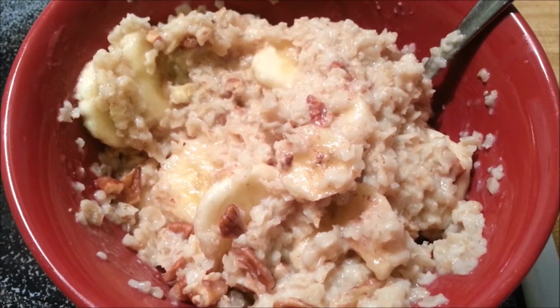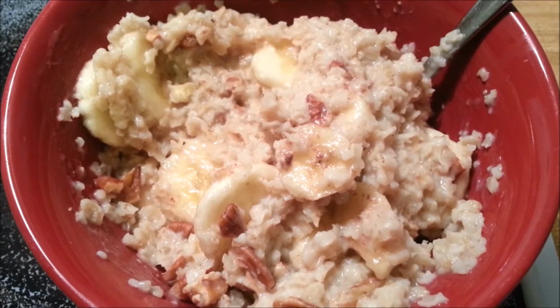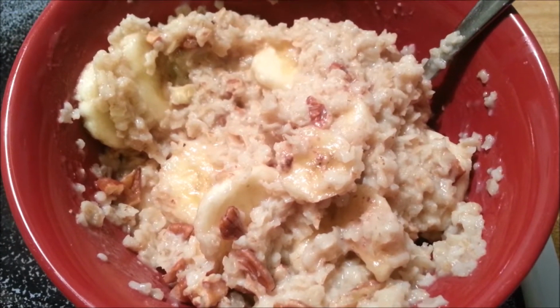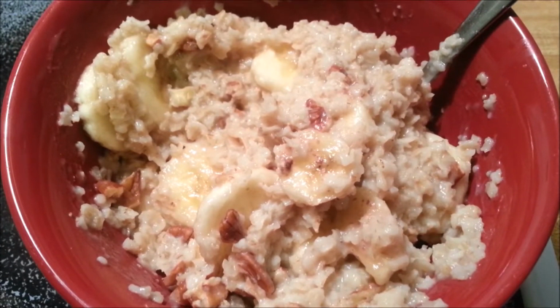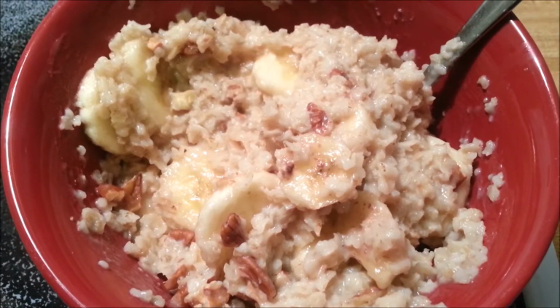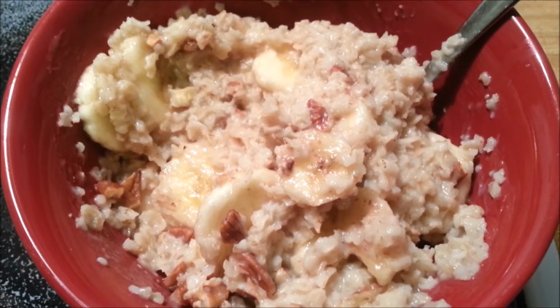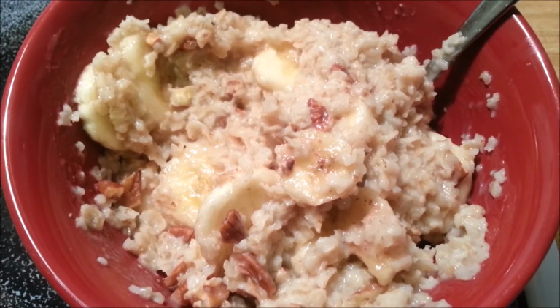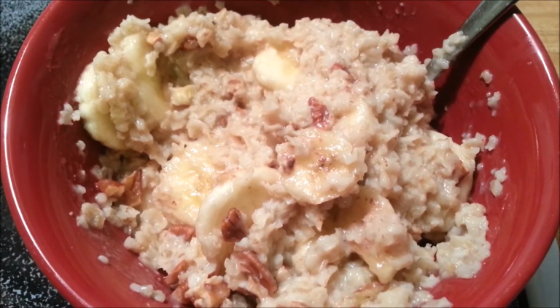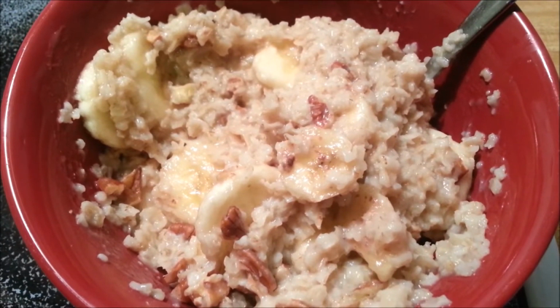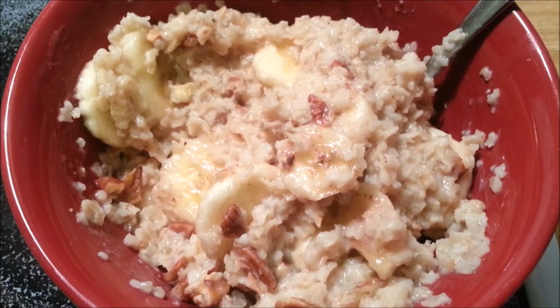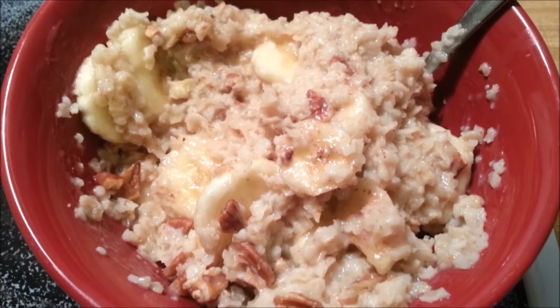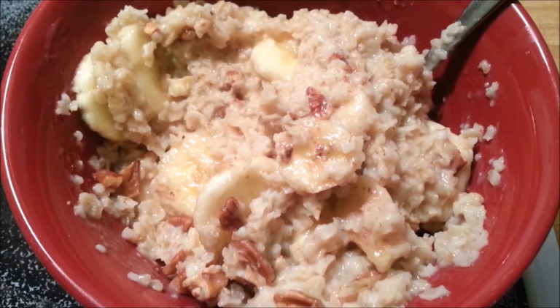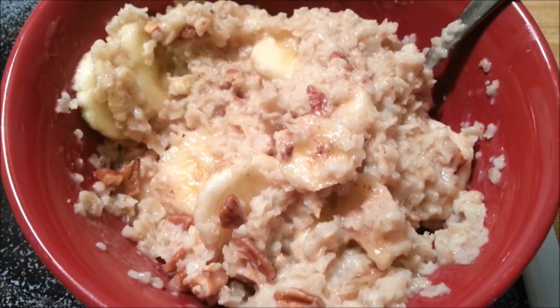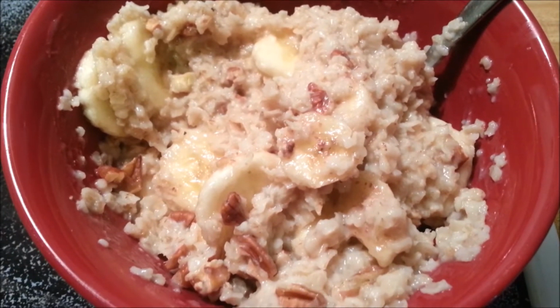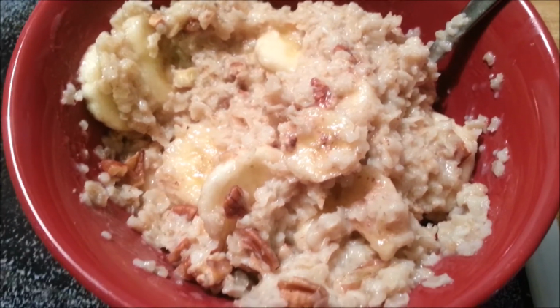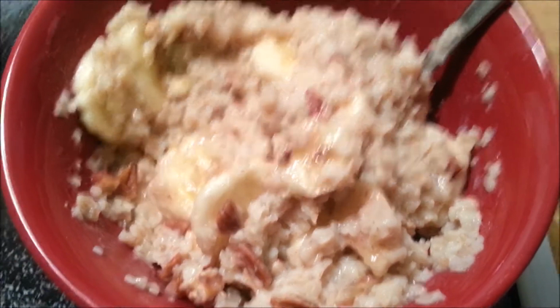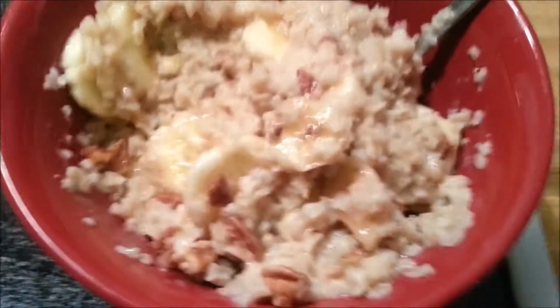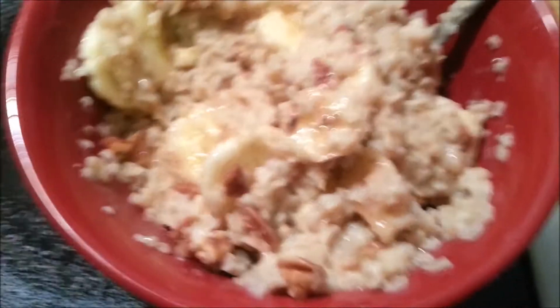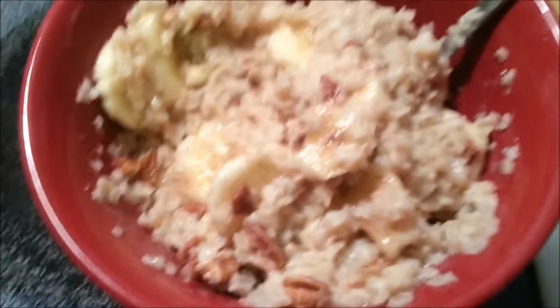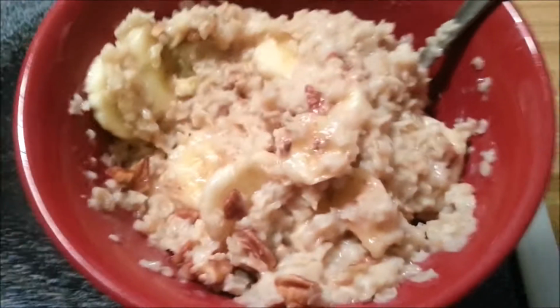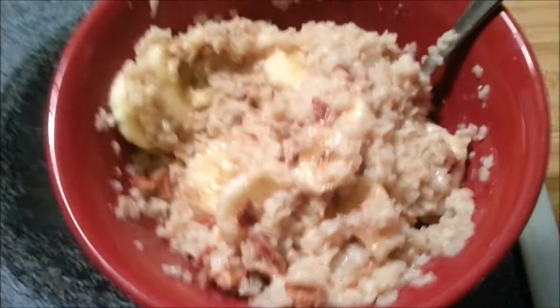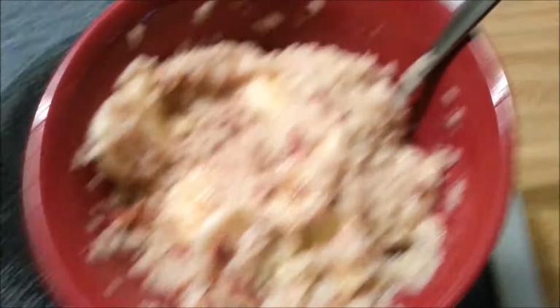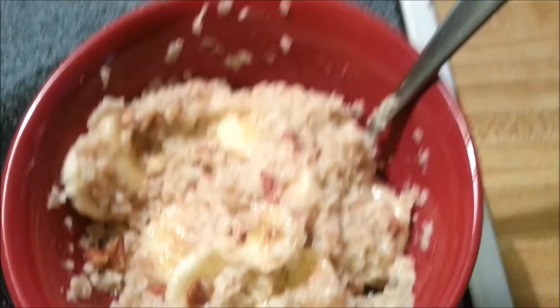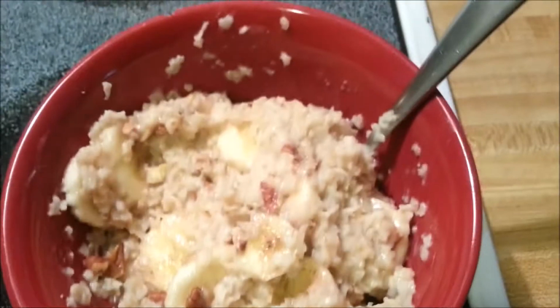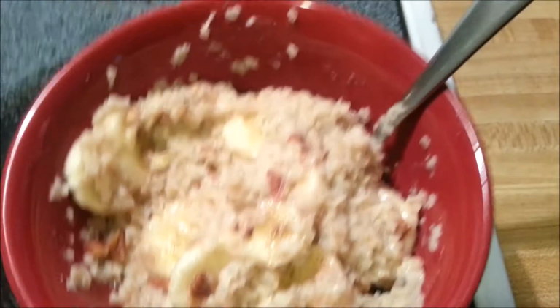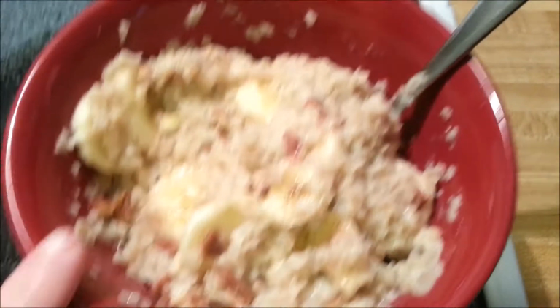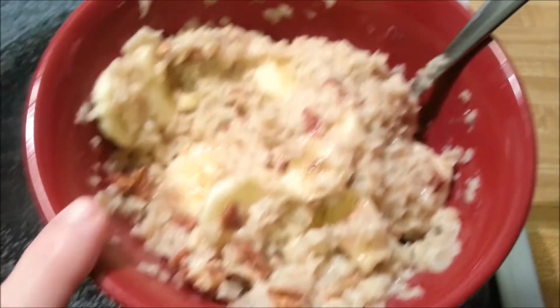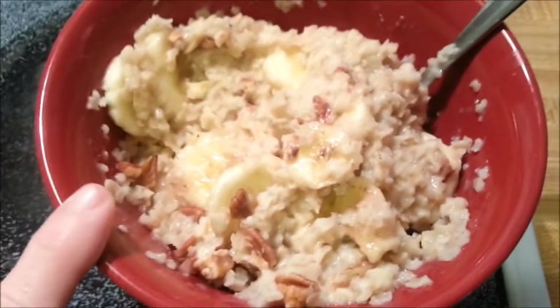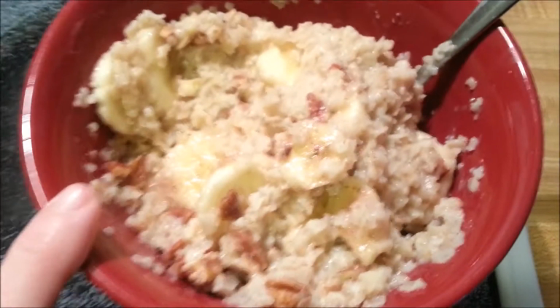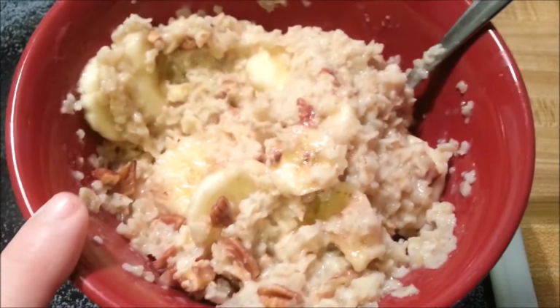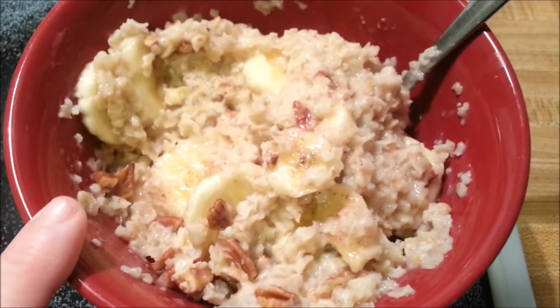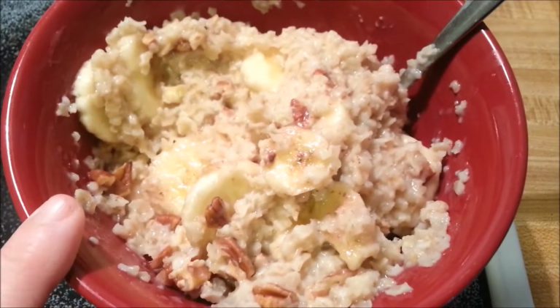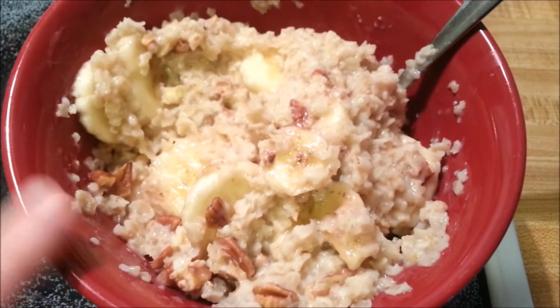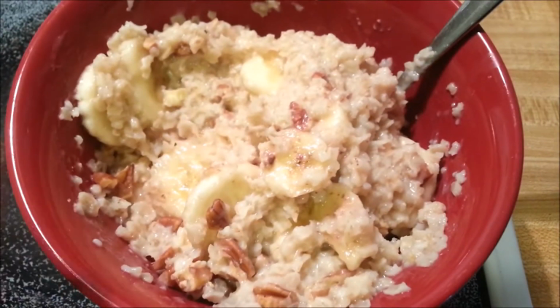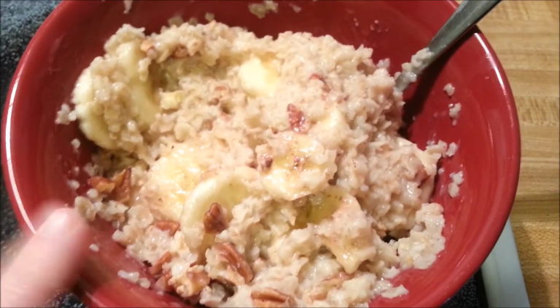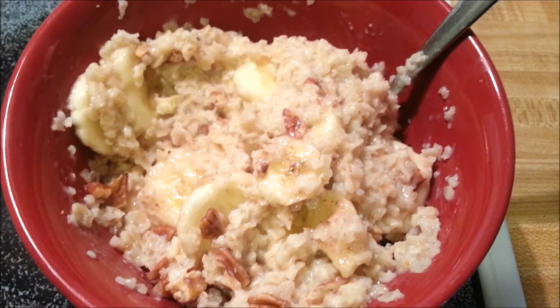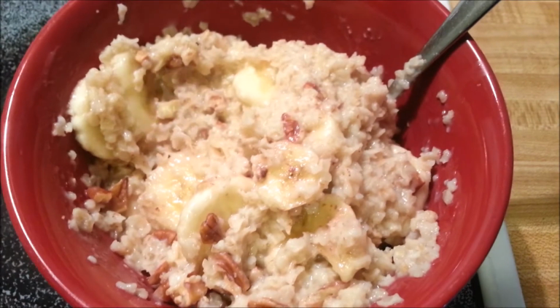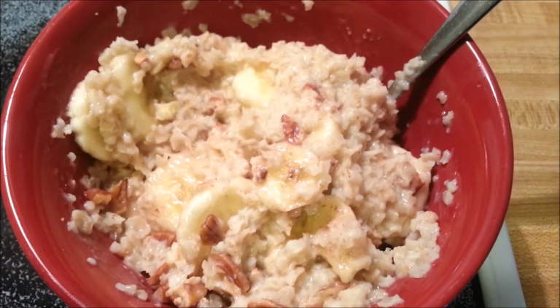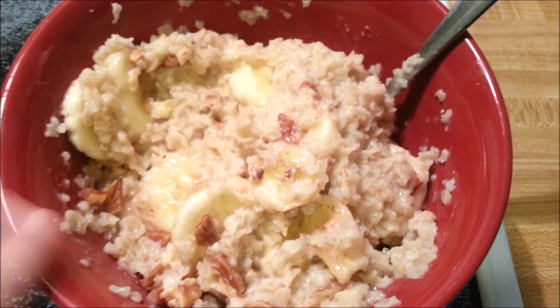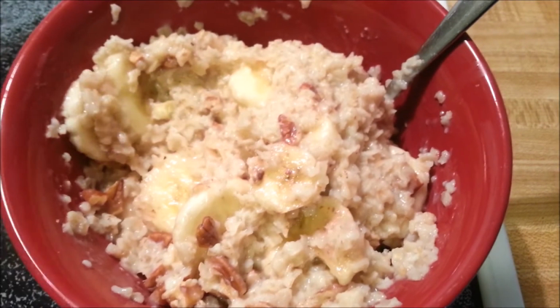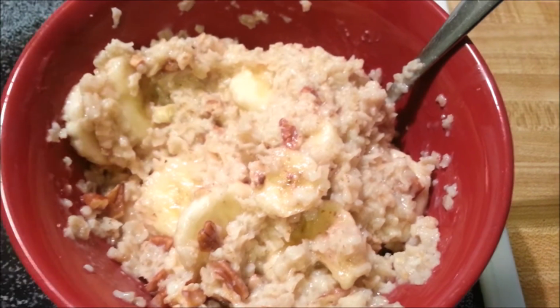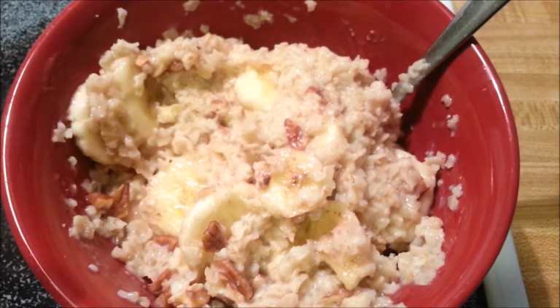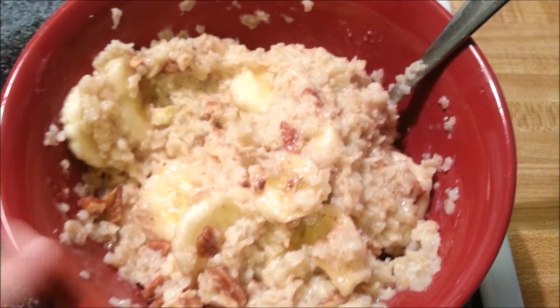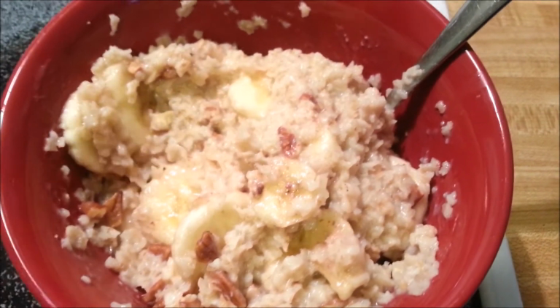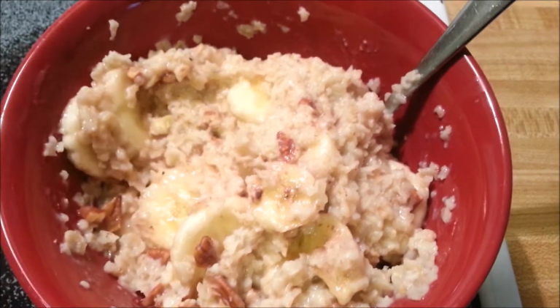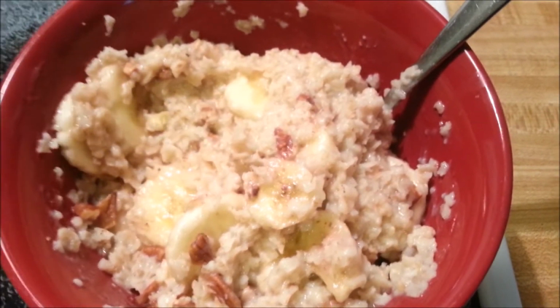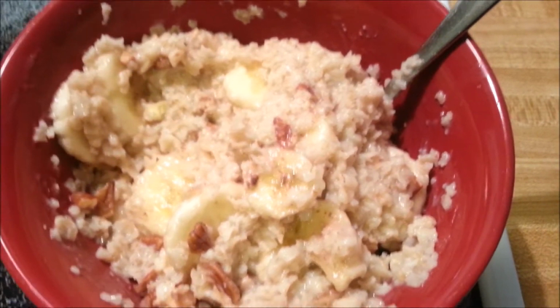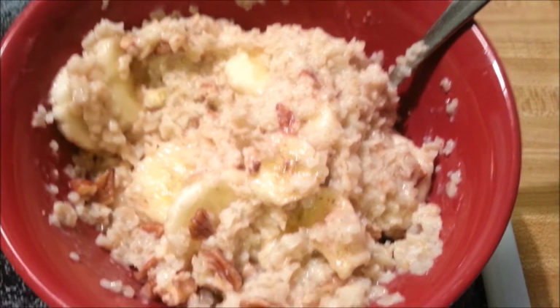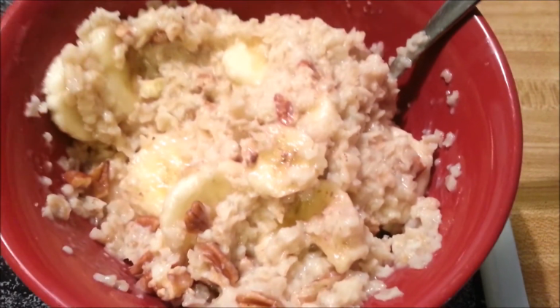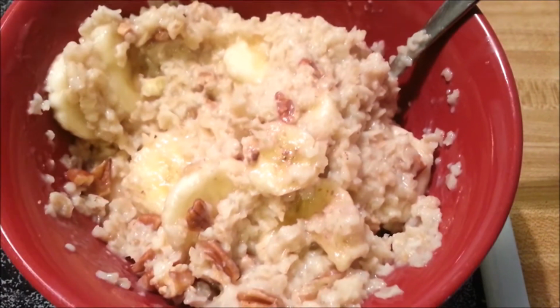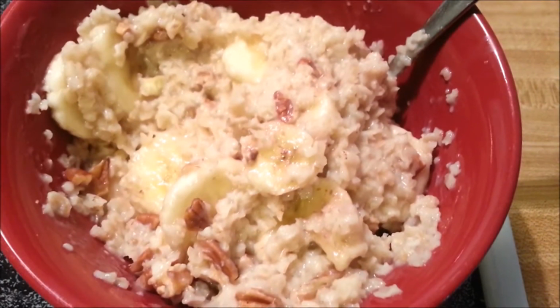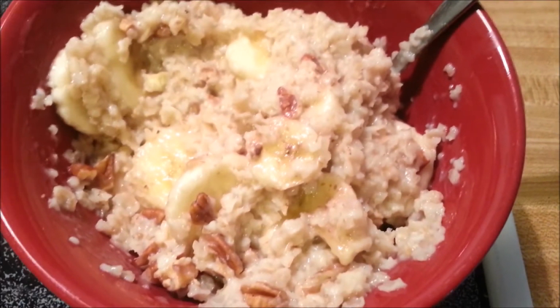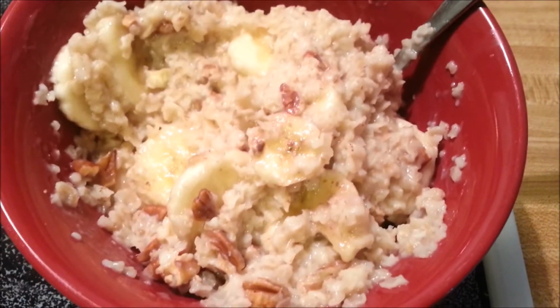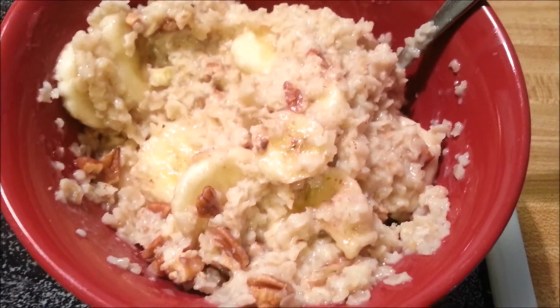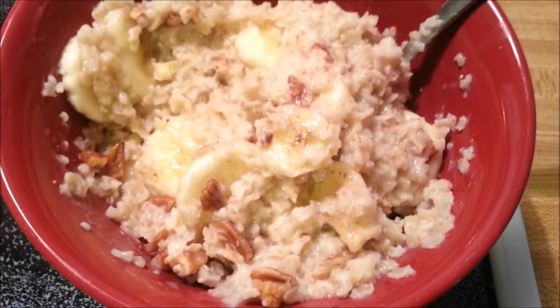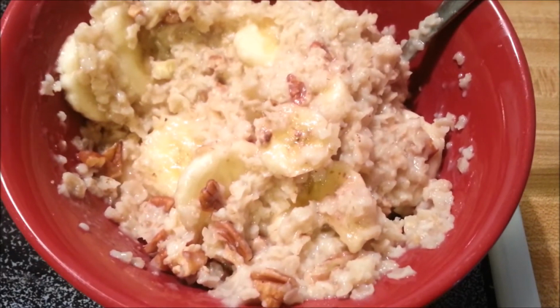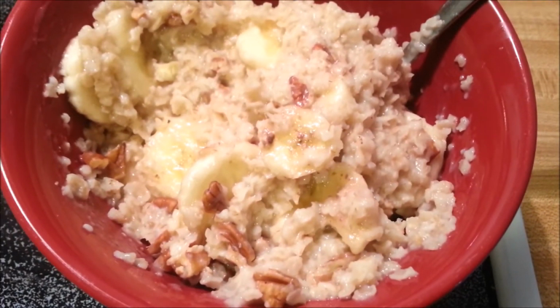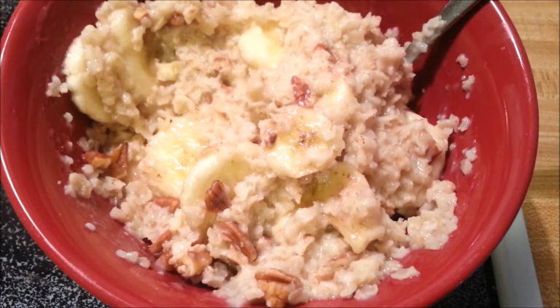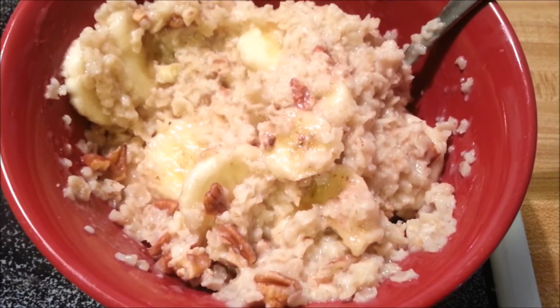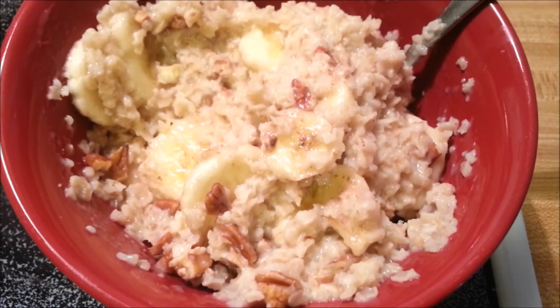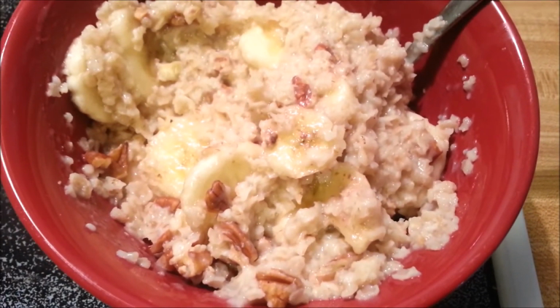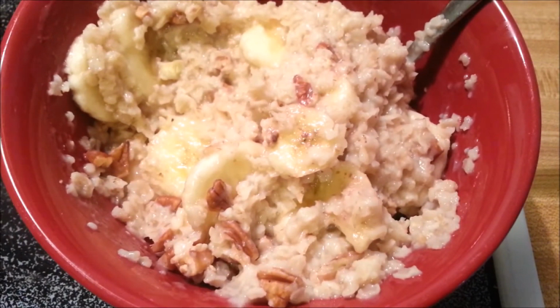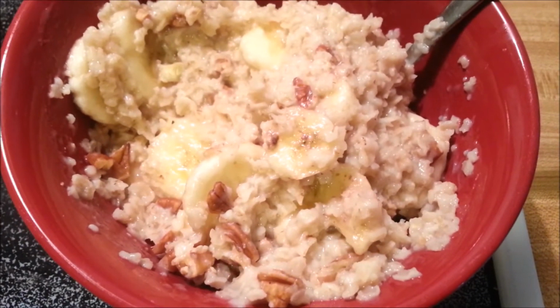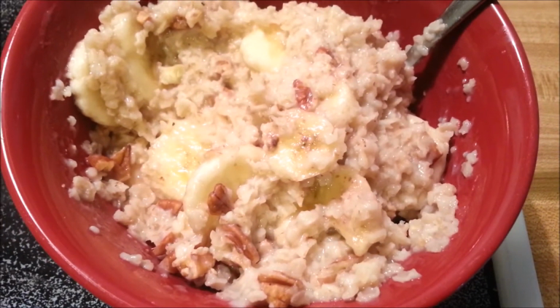Hey guys, it's me. This is breakfast. This is oatmeal, pecan, Splenda, and a banana for five points.